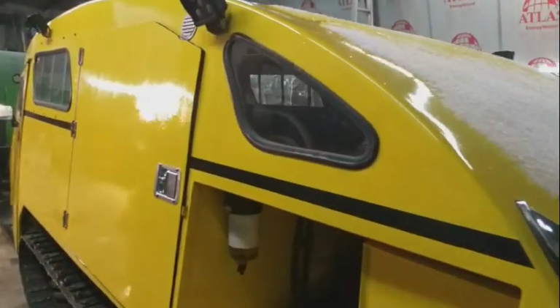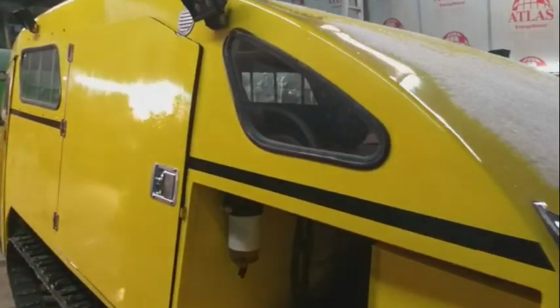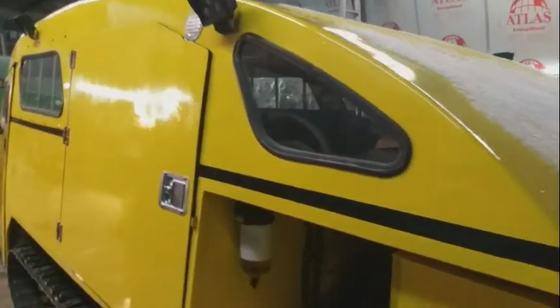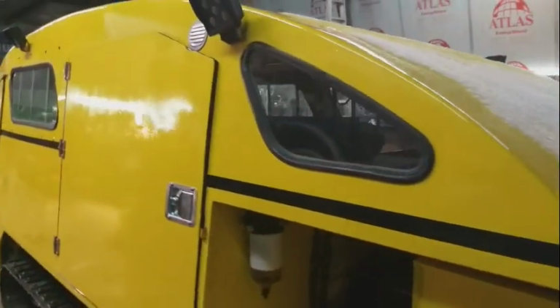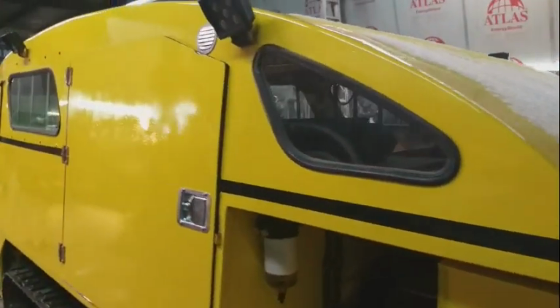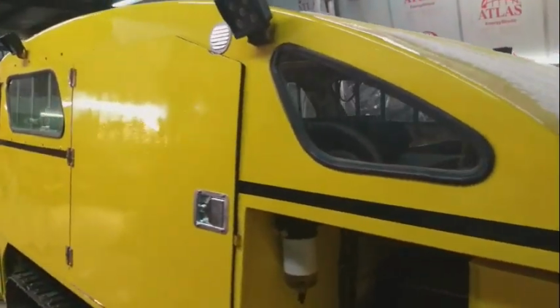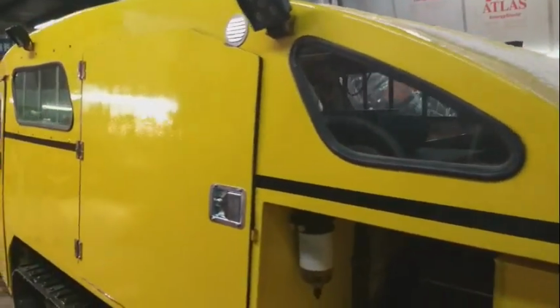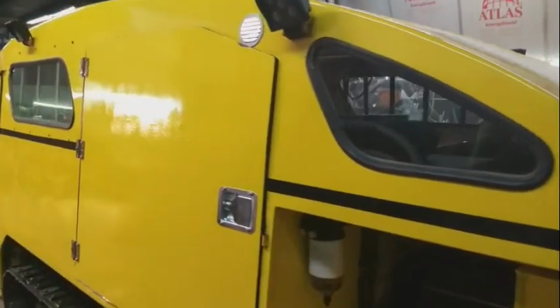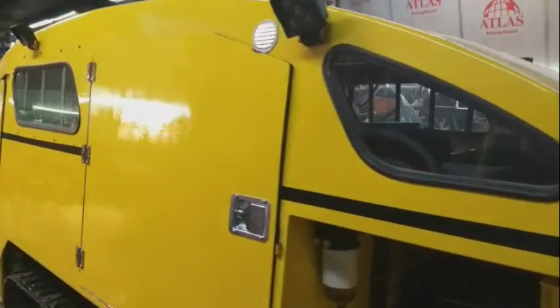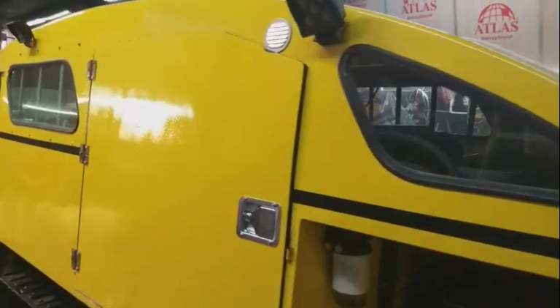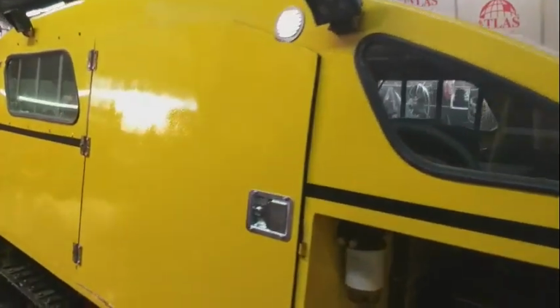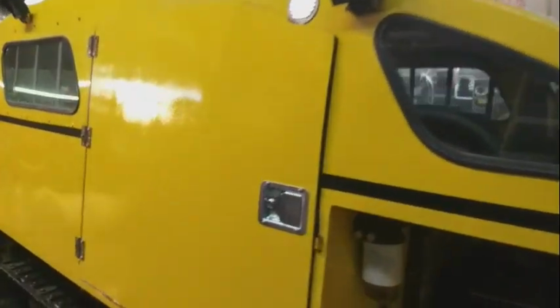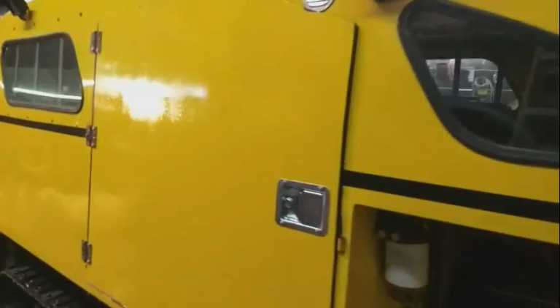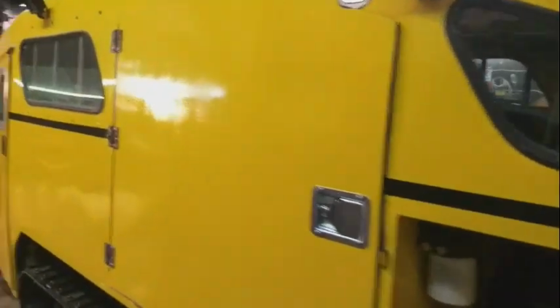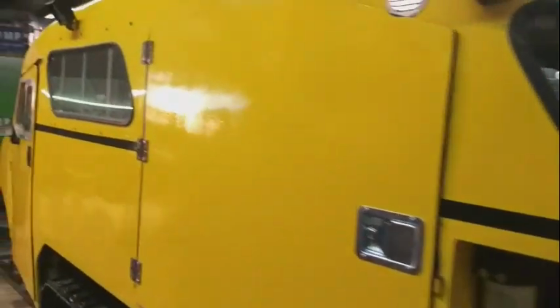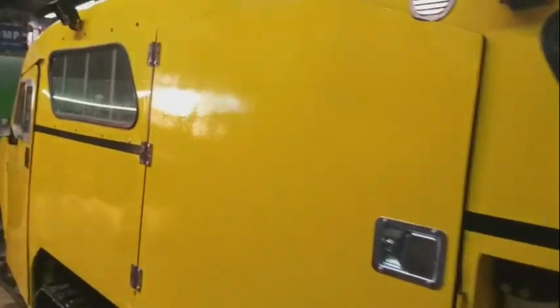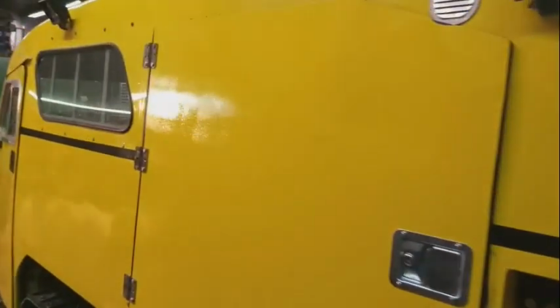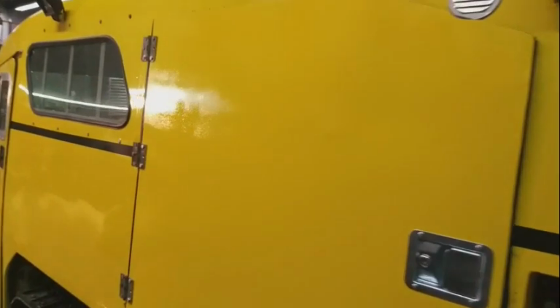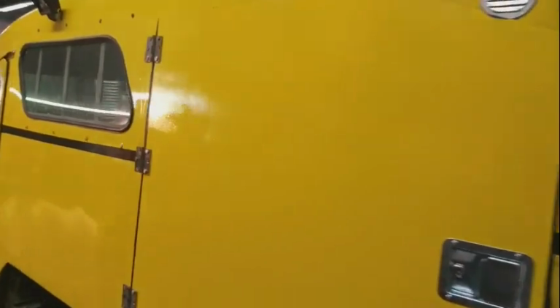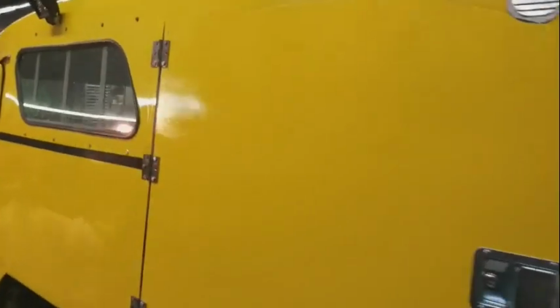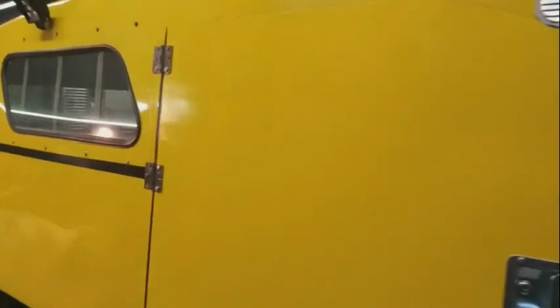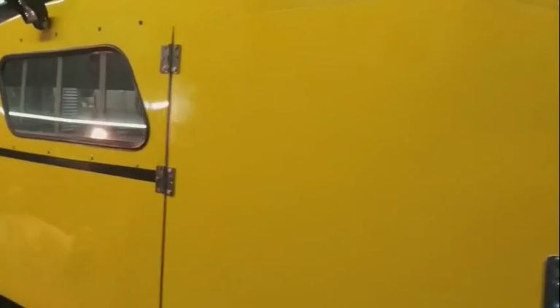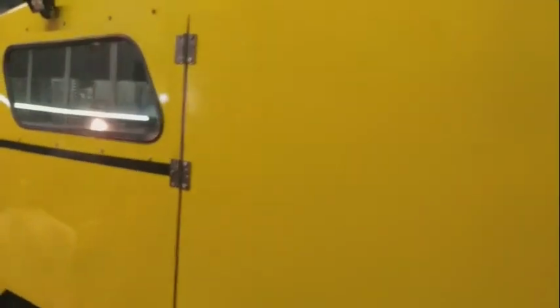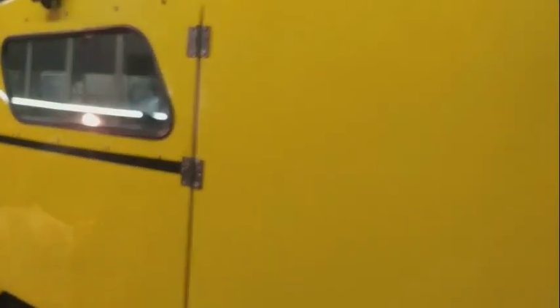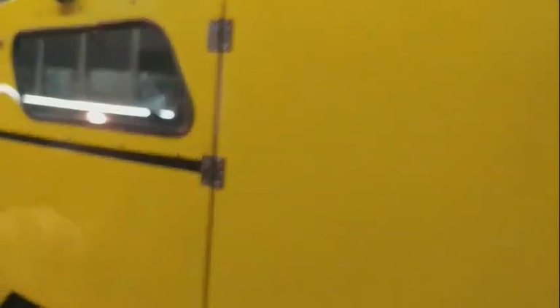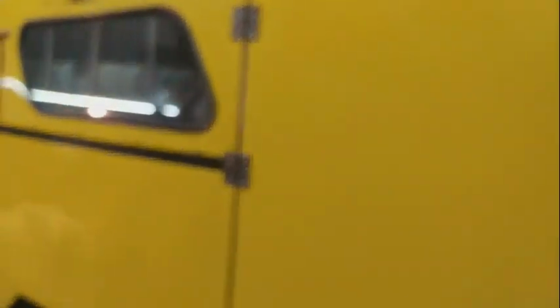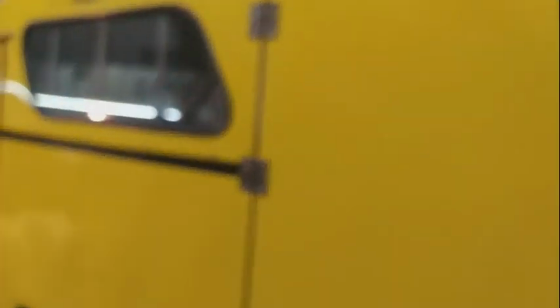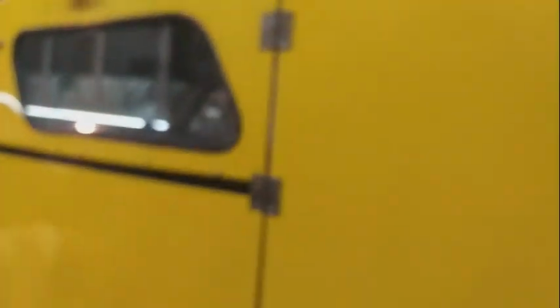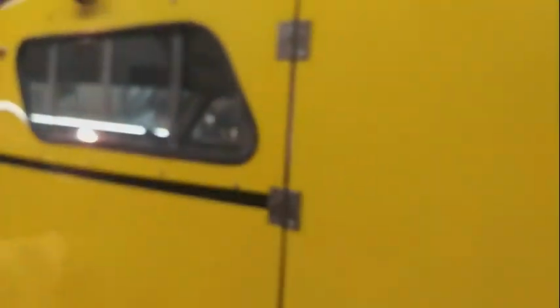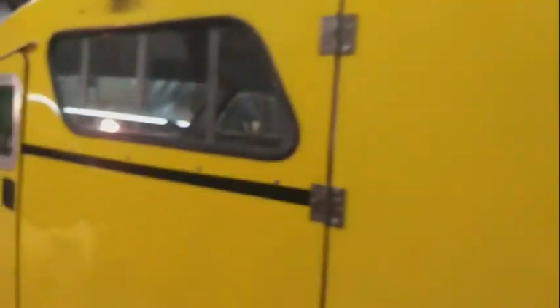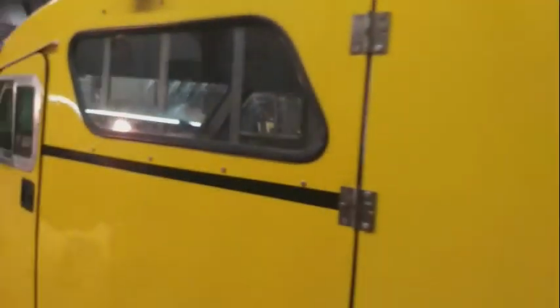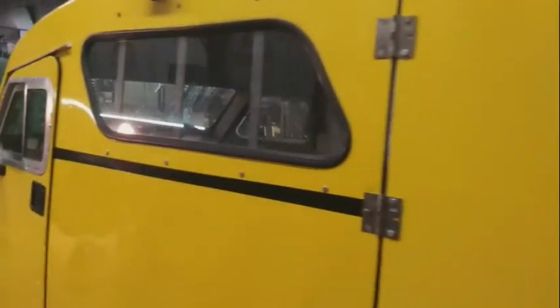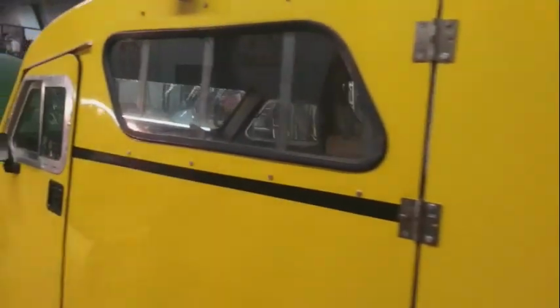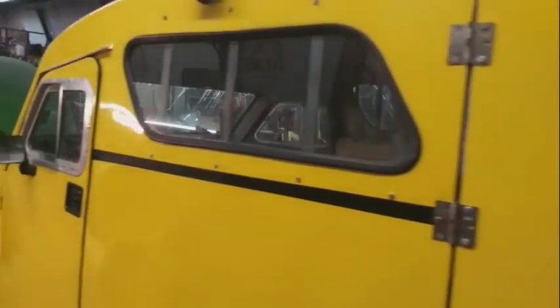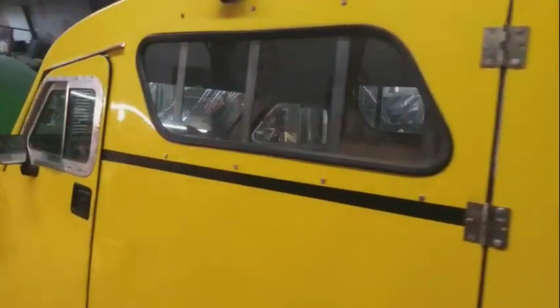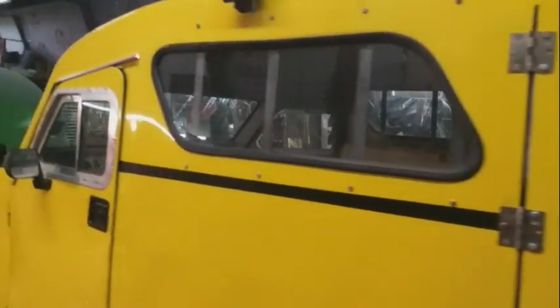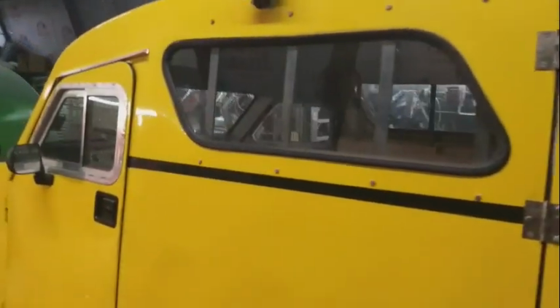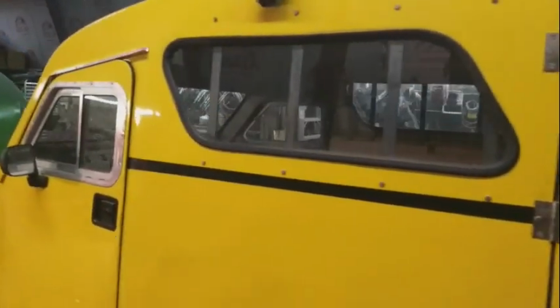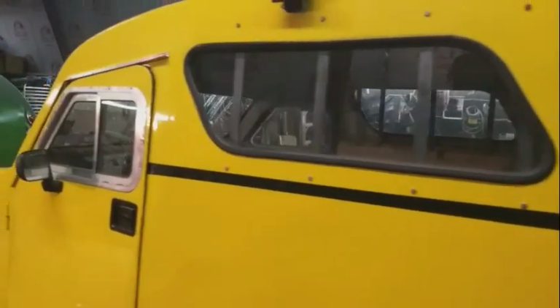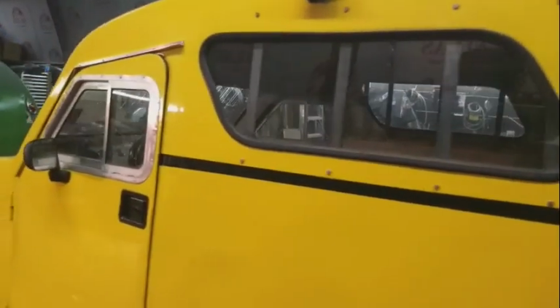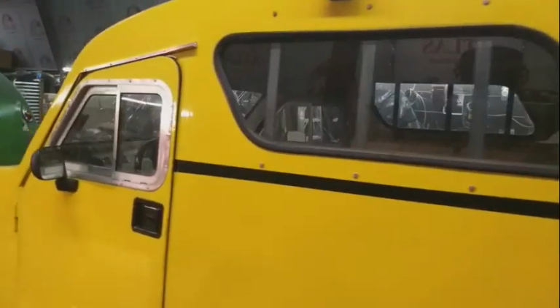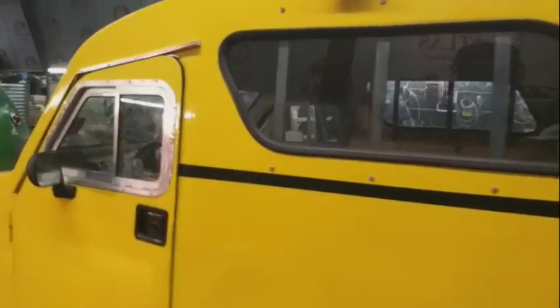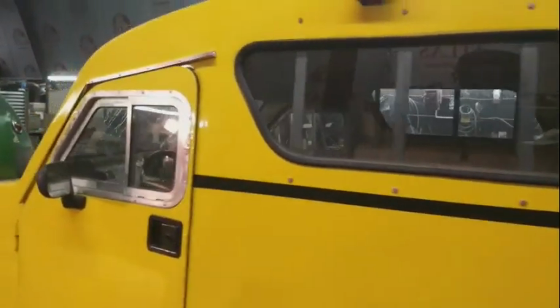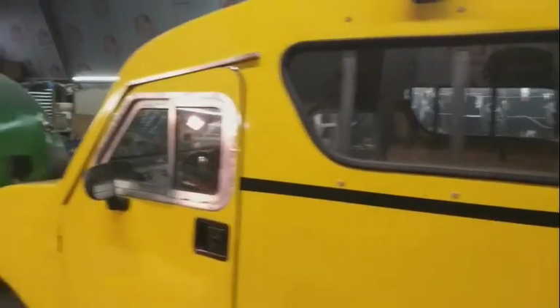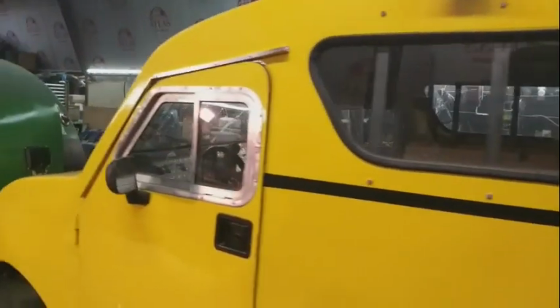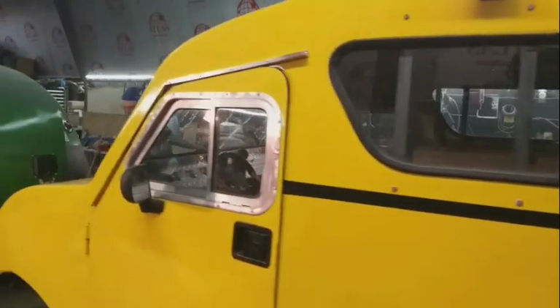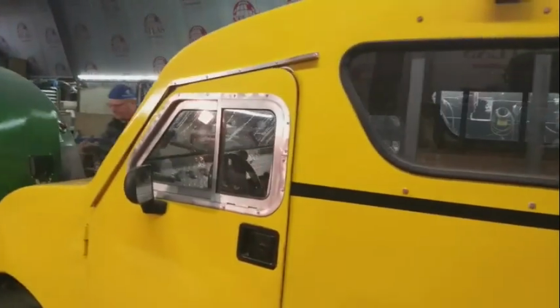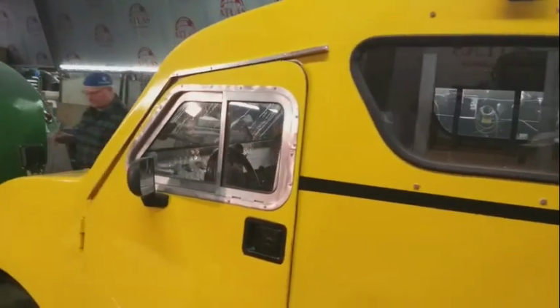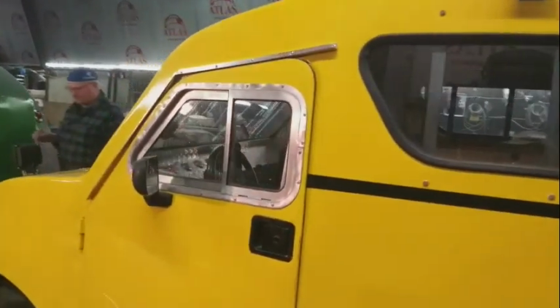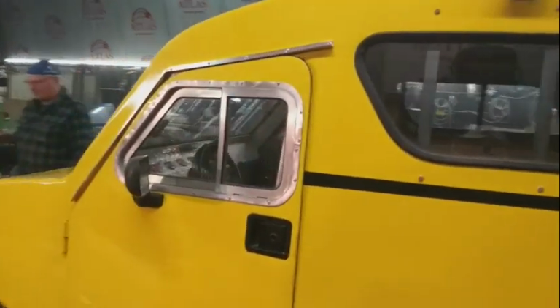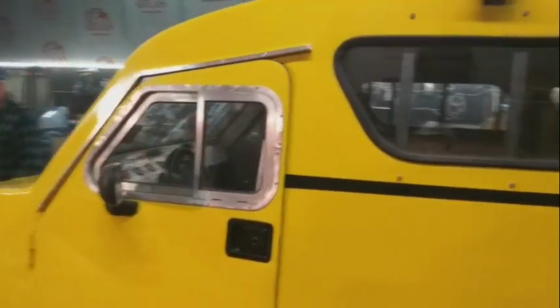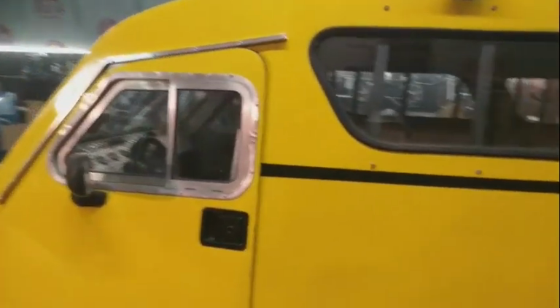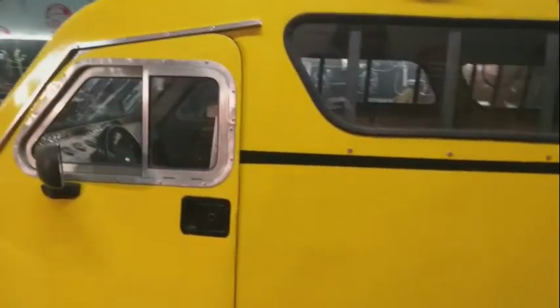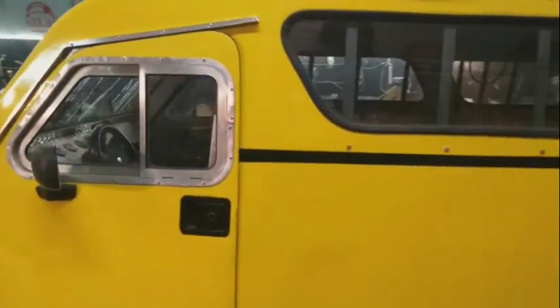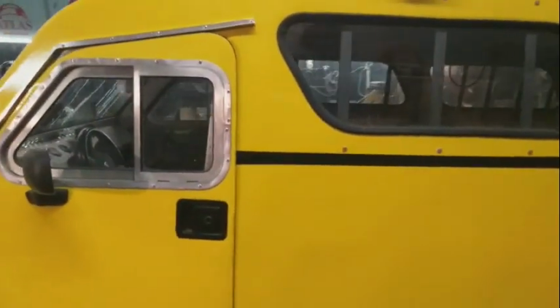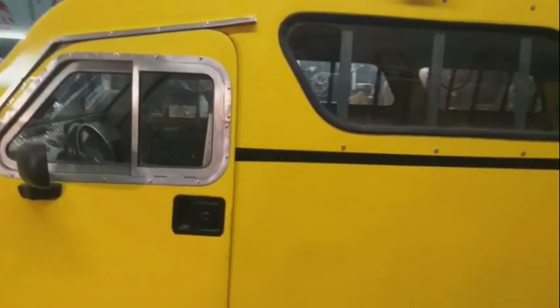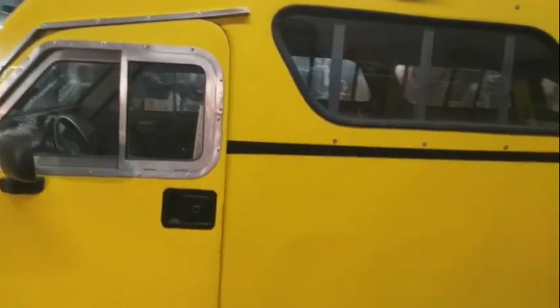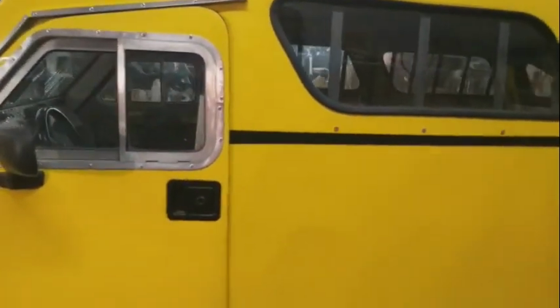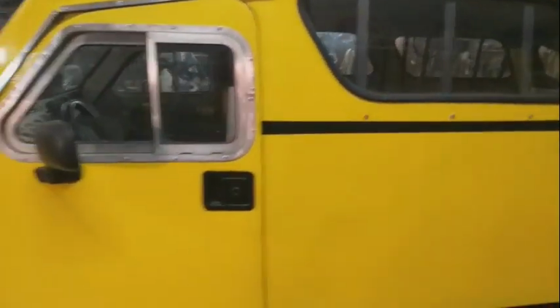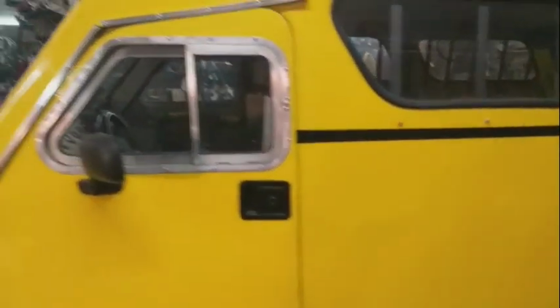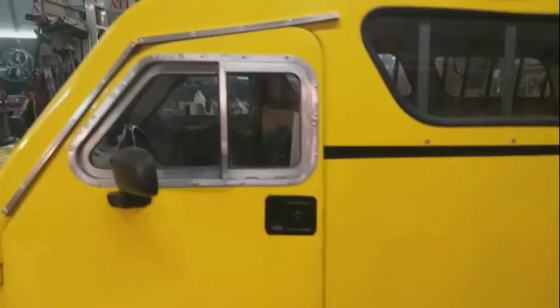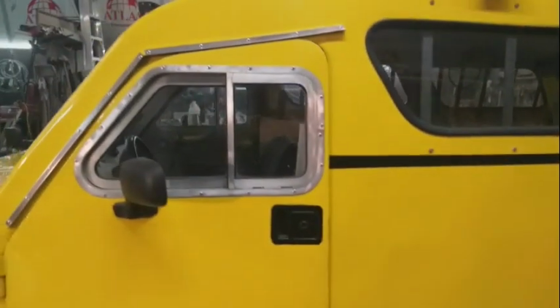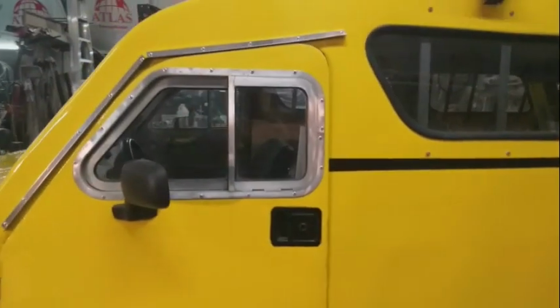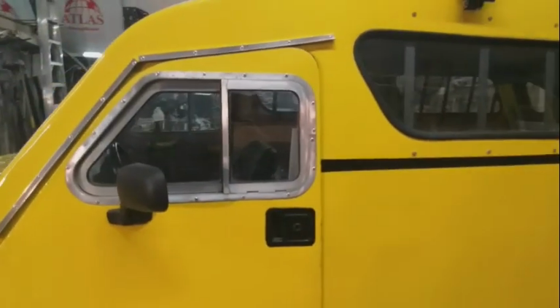It's just been pulled into the shop for some minor repairs, and we're going to pull the blue one back in here again down the road.